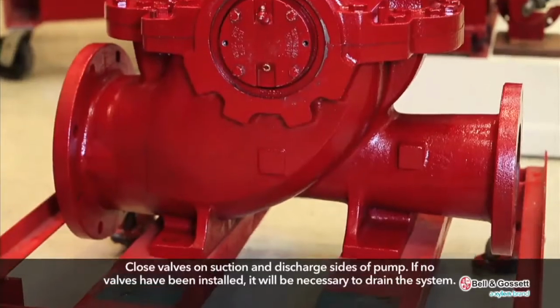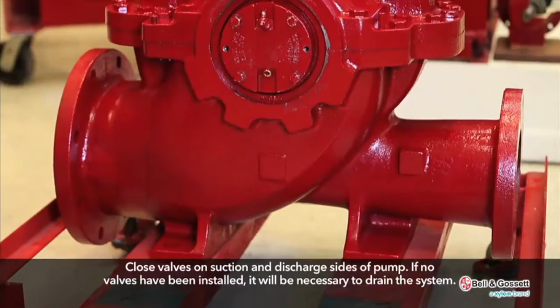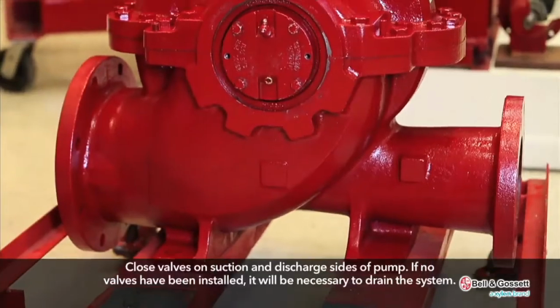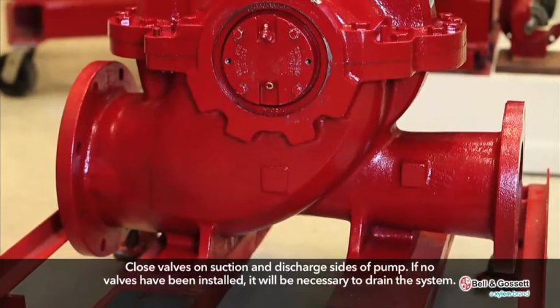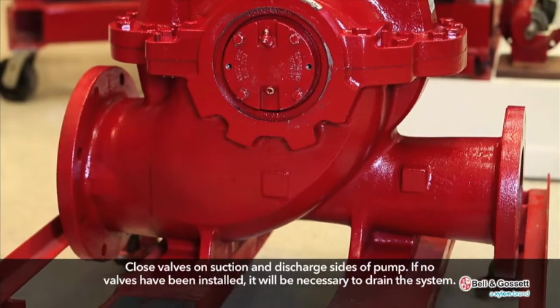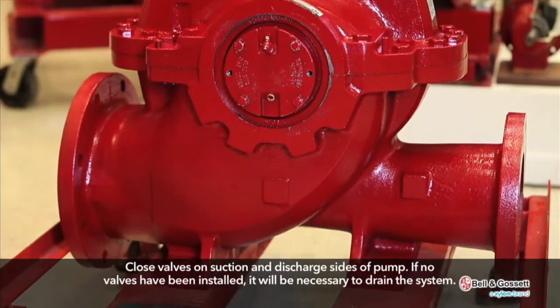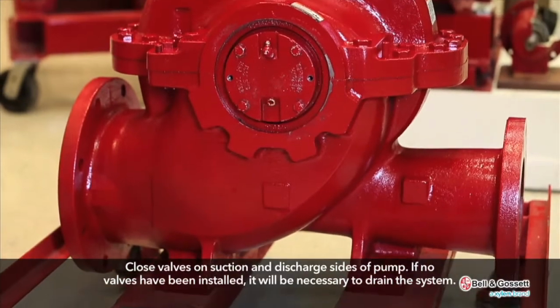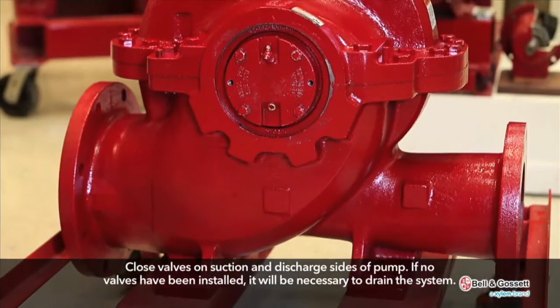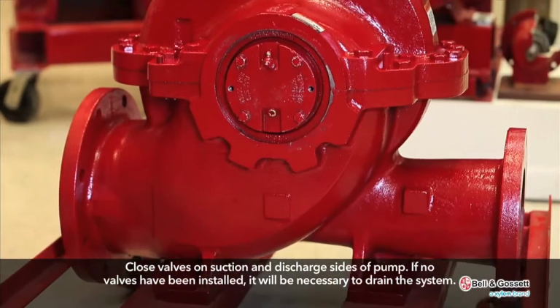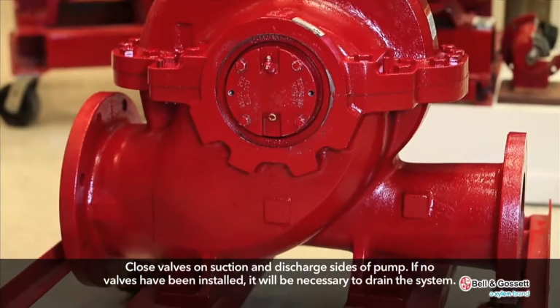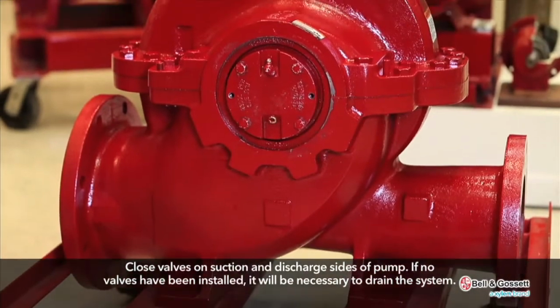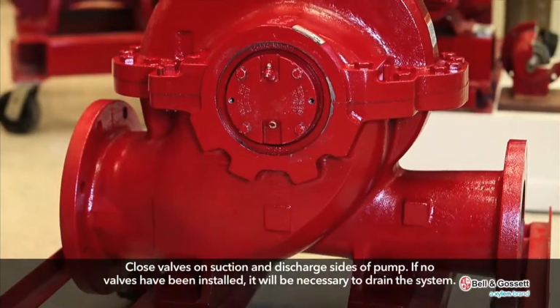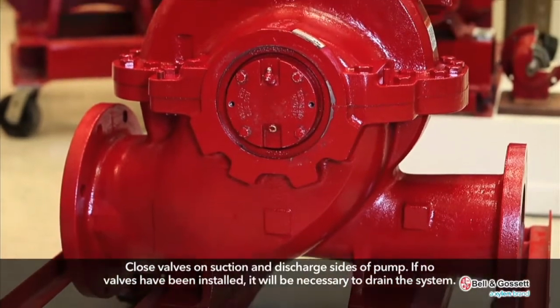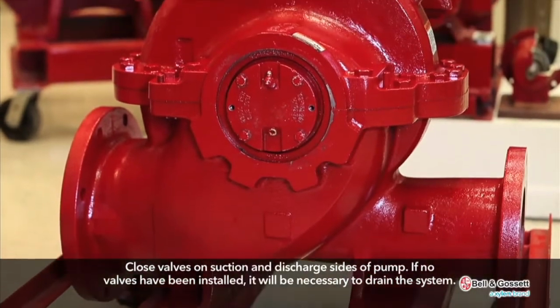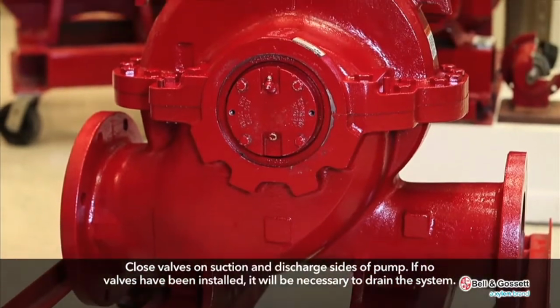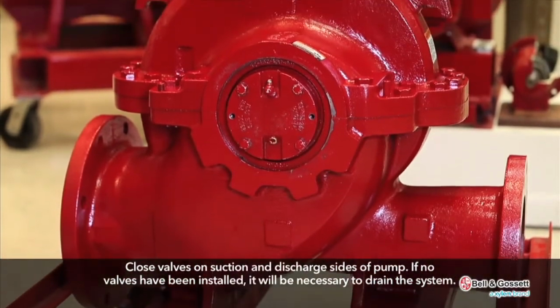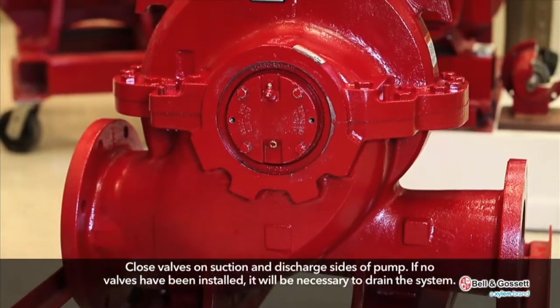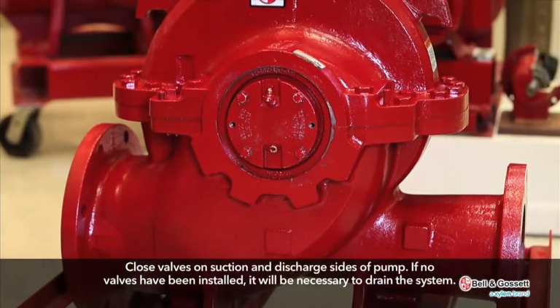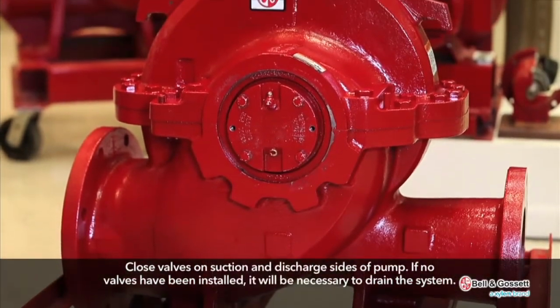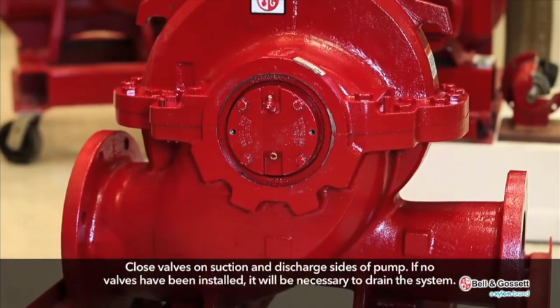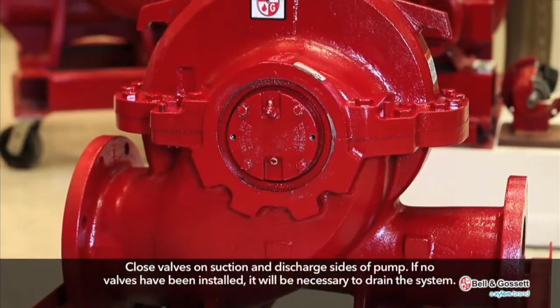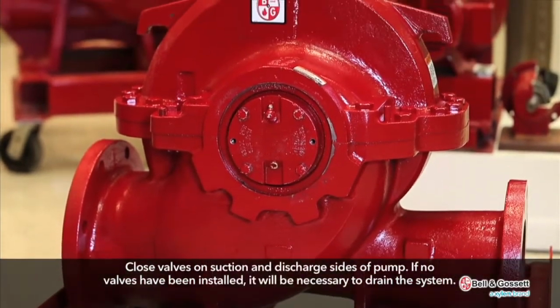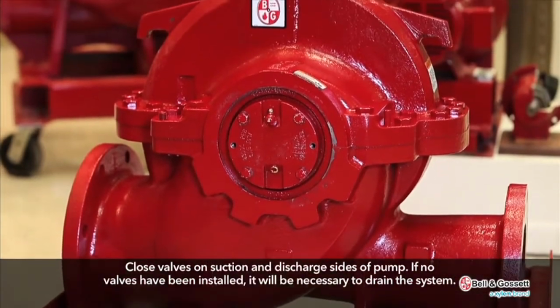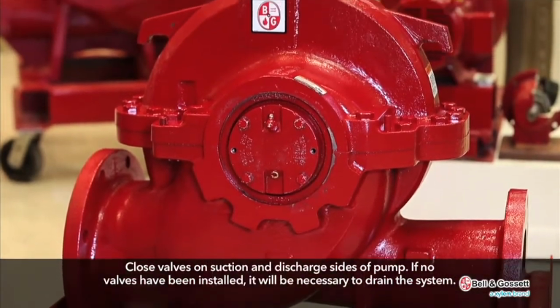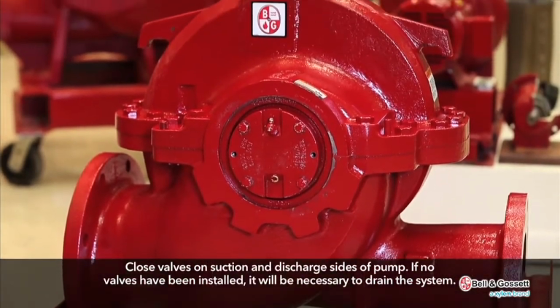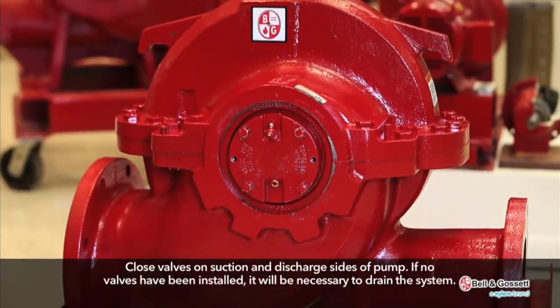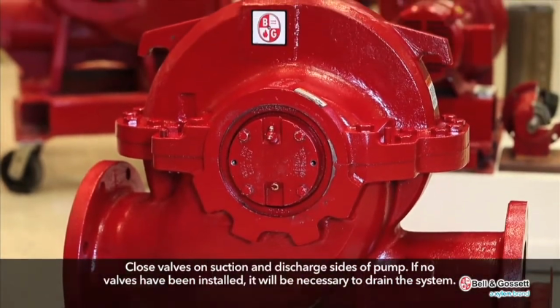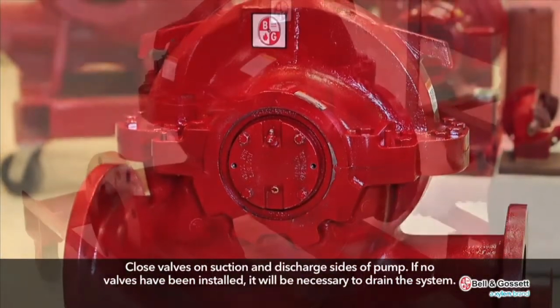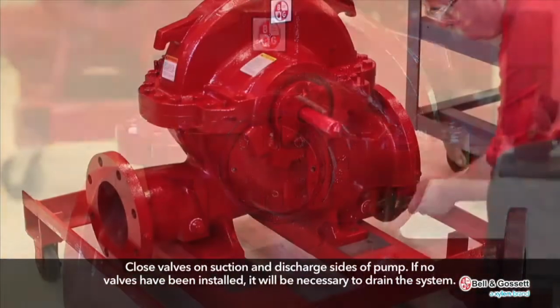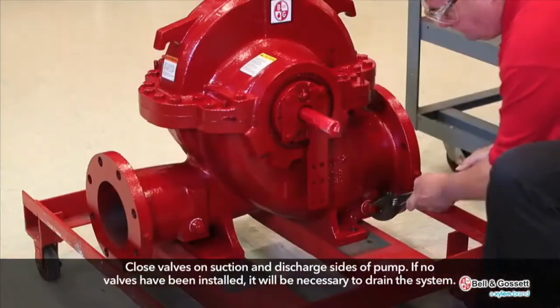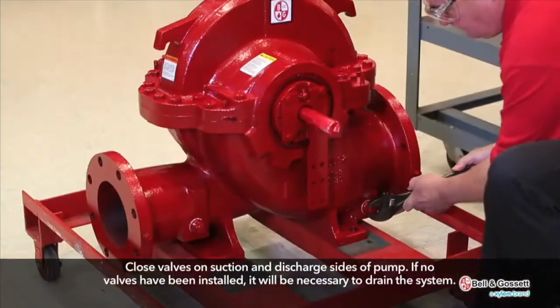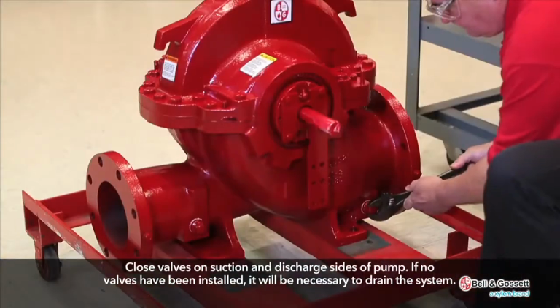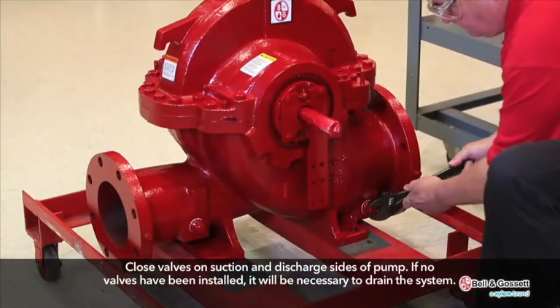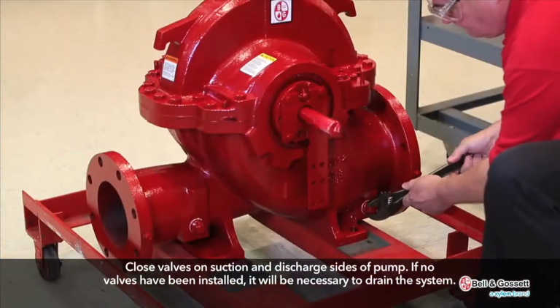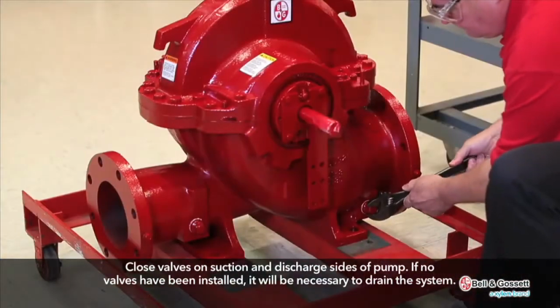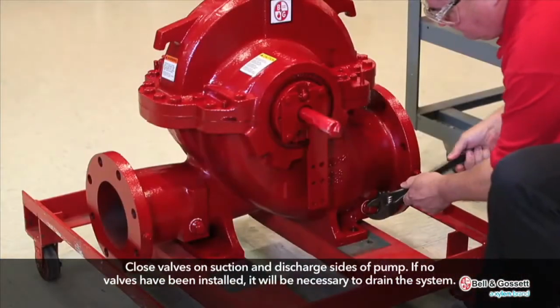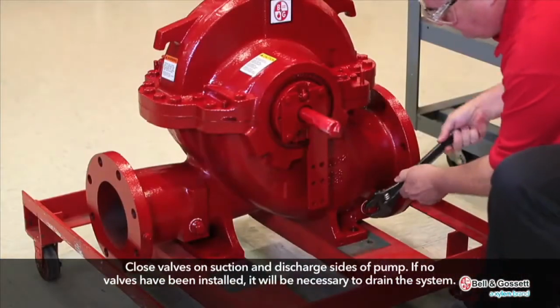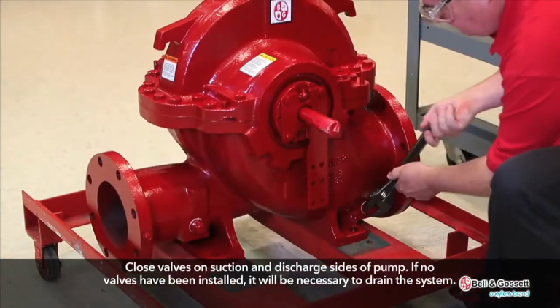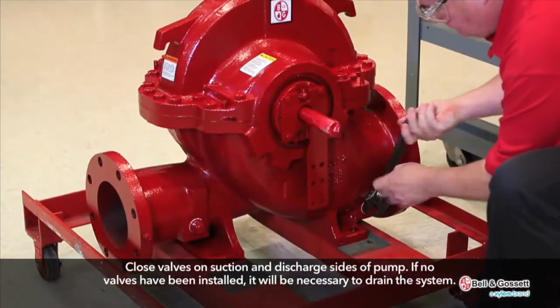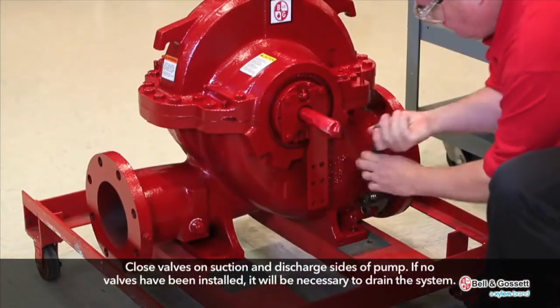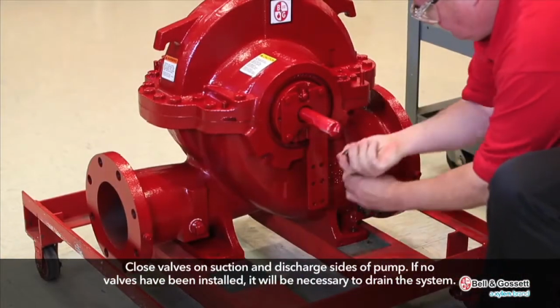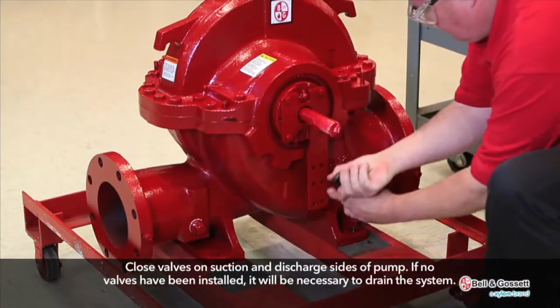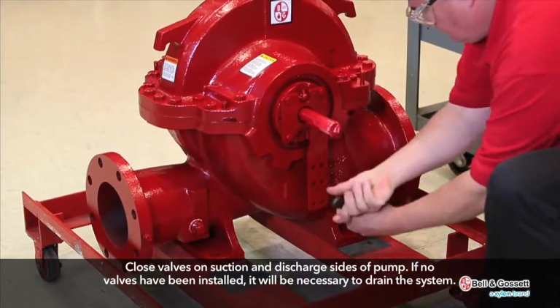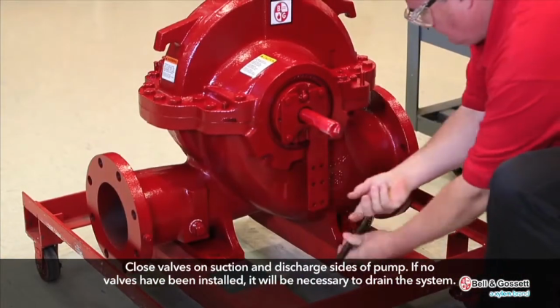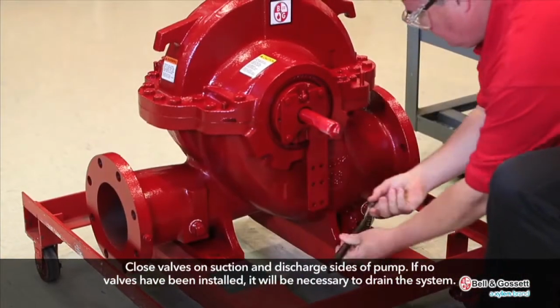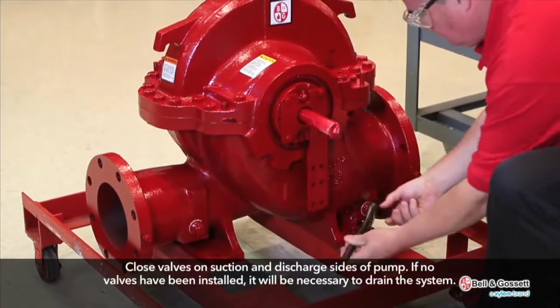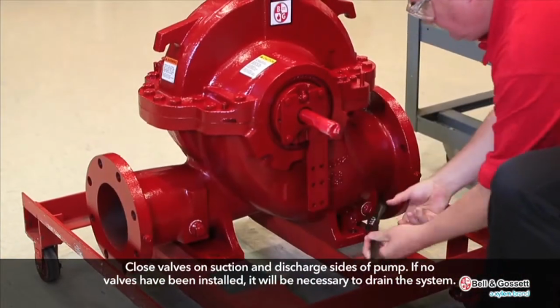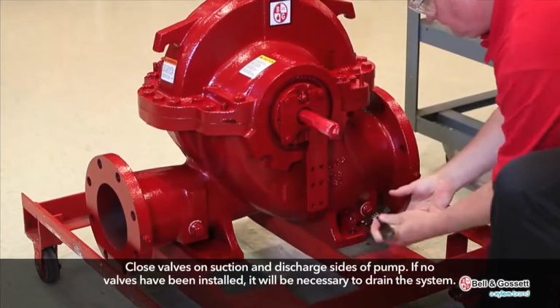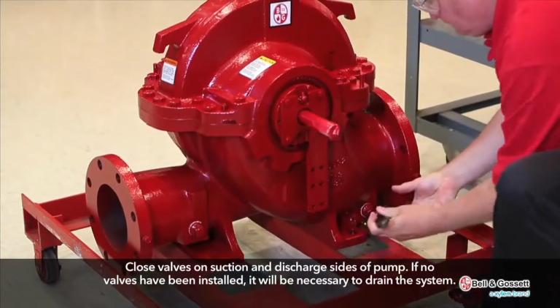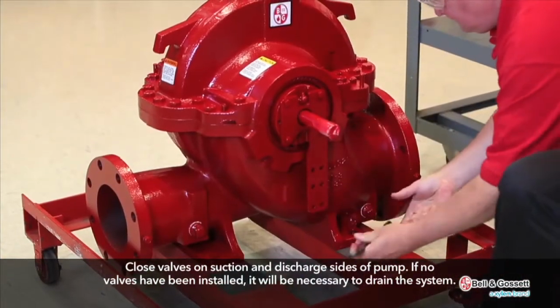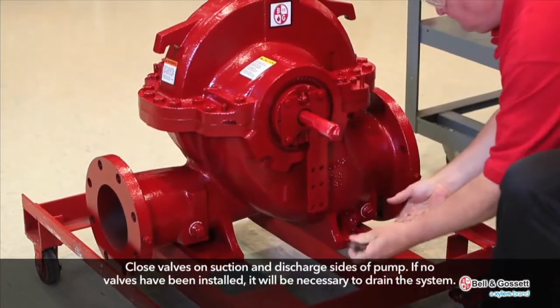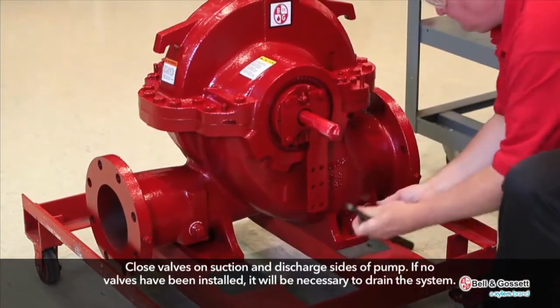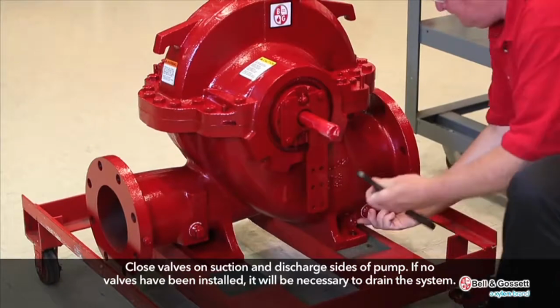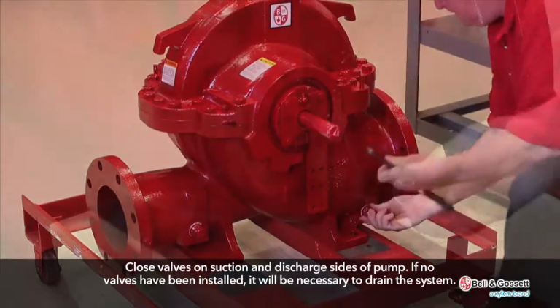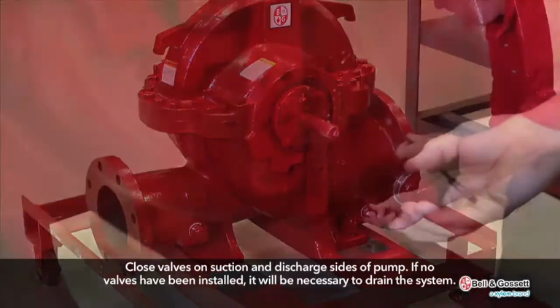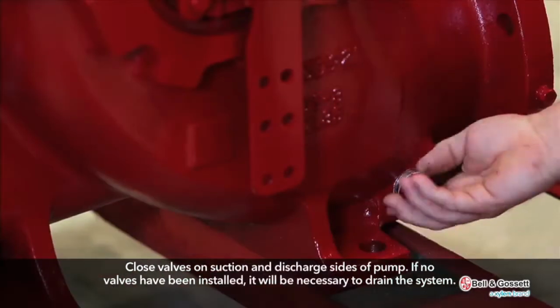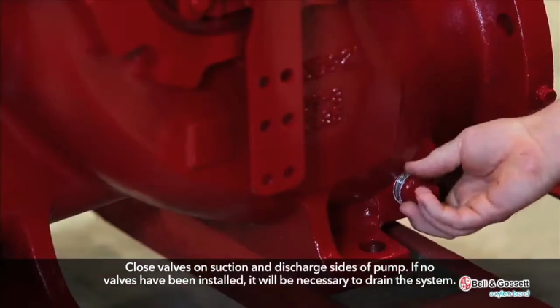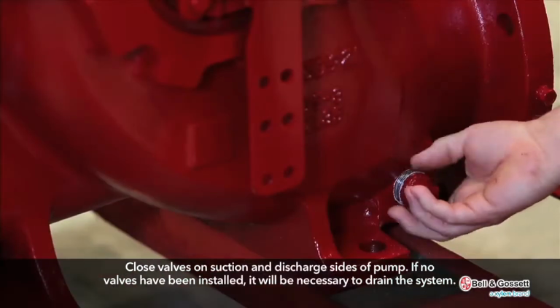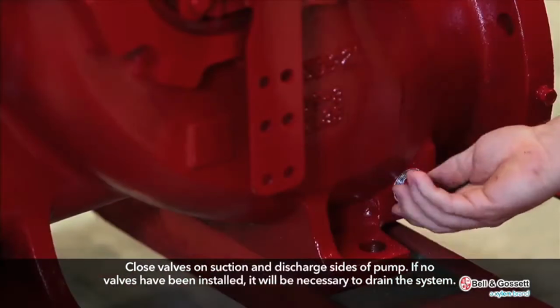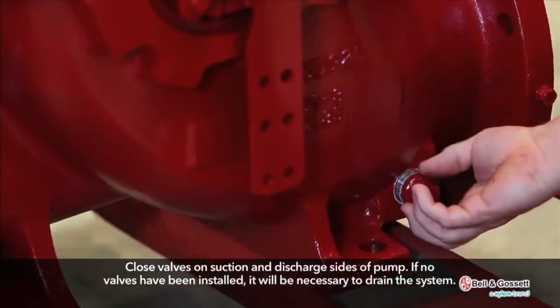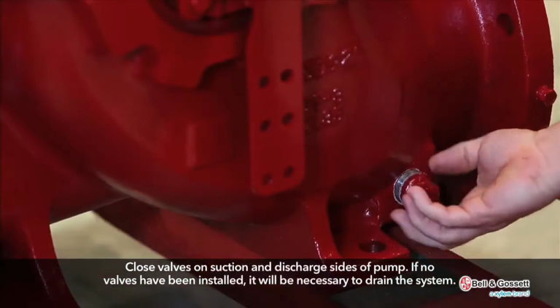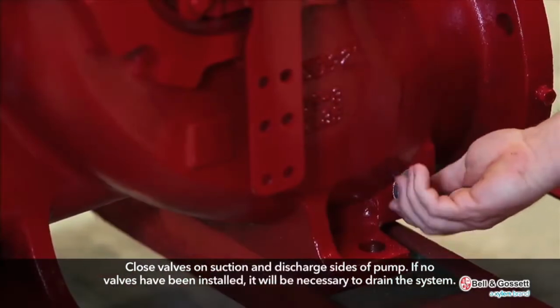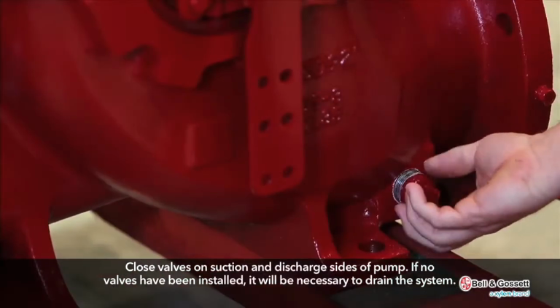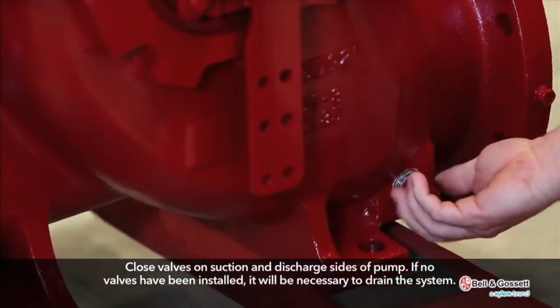Close valves on suction and discharge sides of the pump. If no valves have been installed, it will be necessary to drain the system.